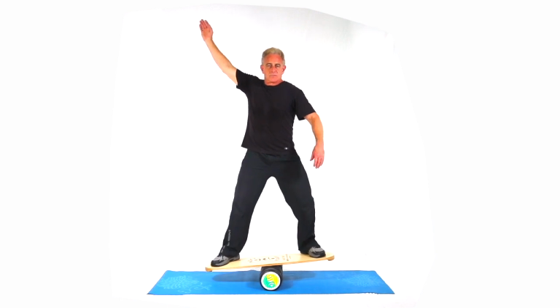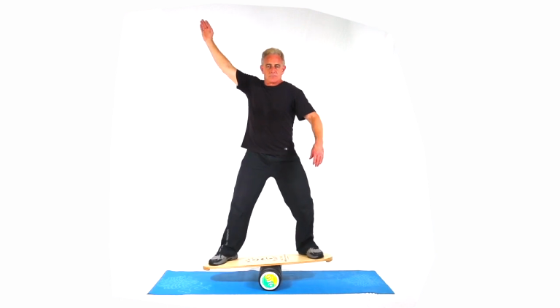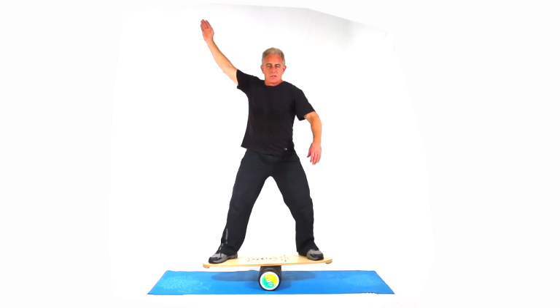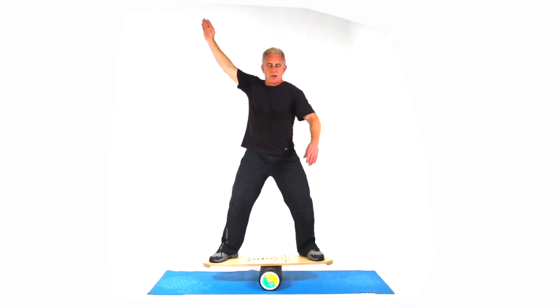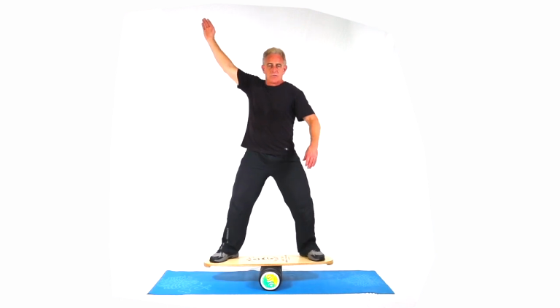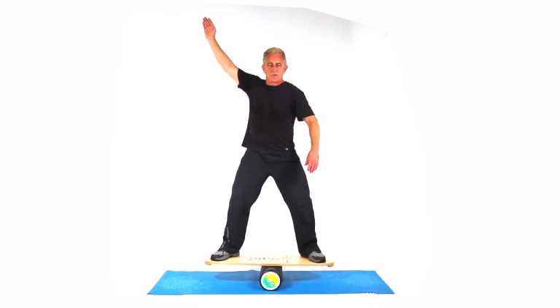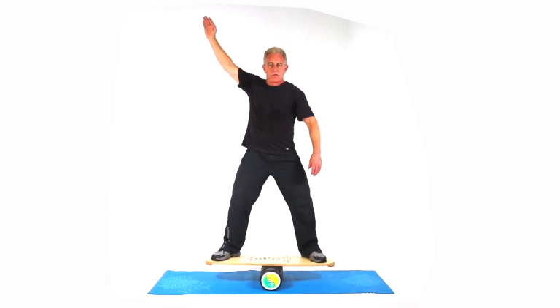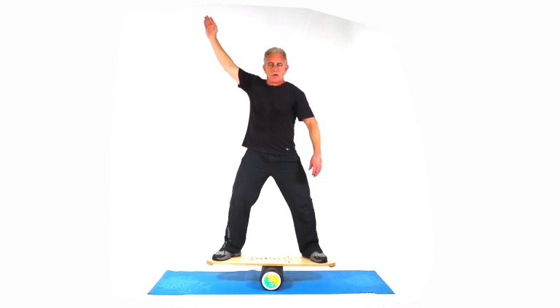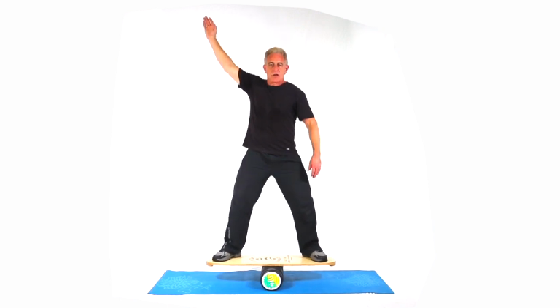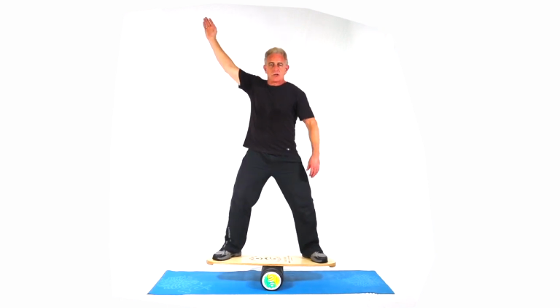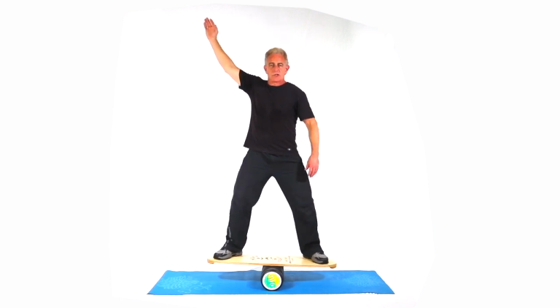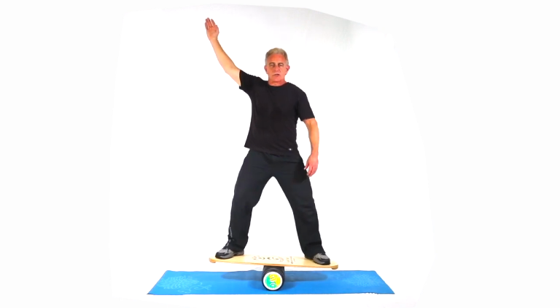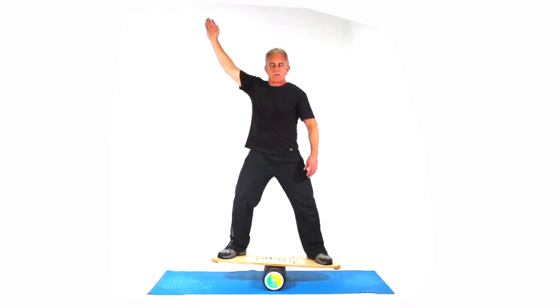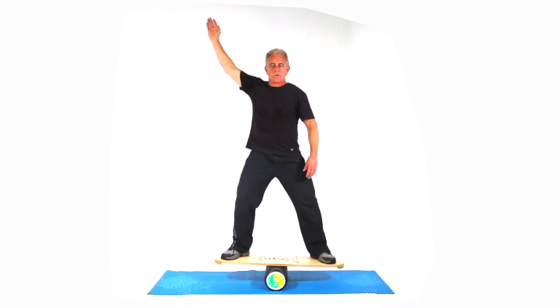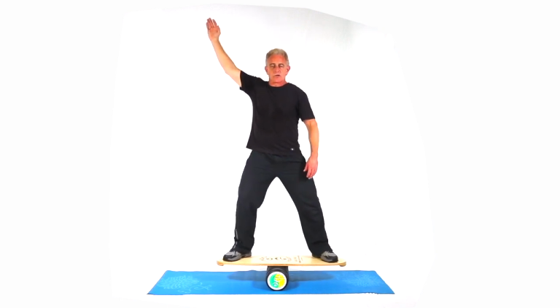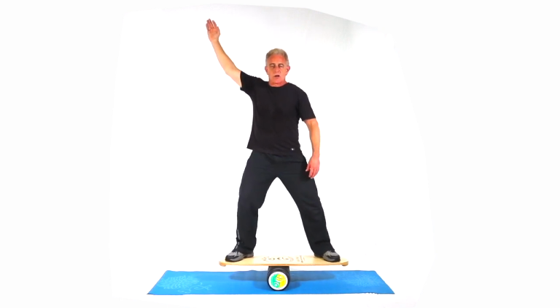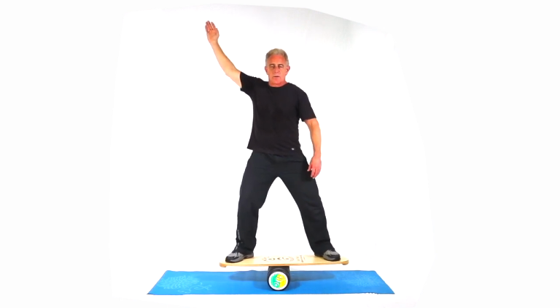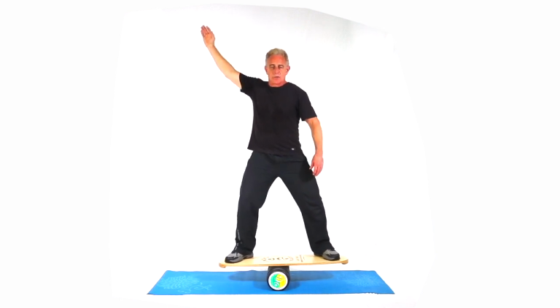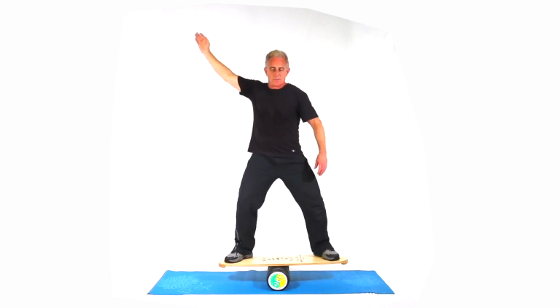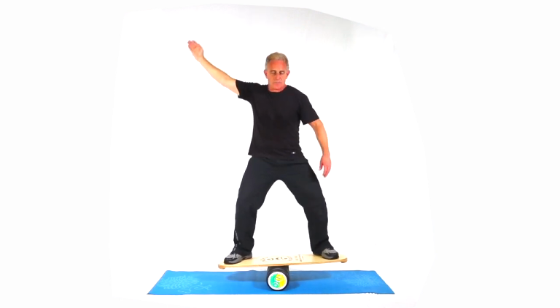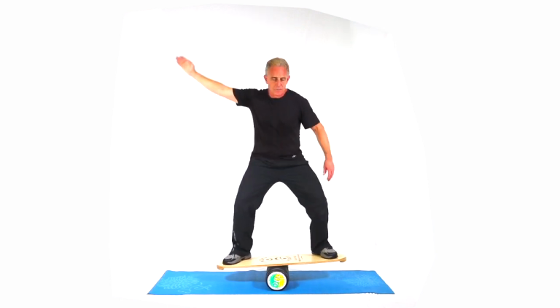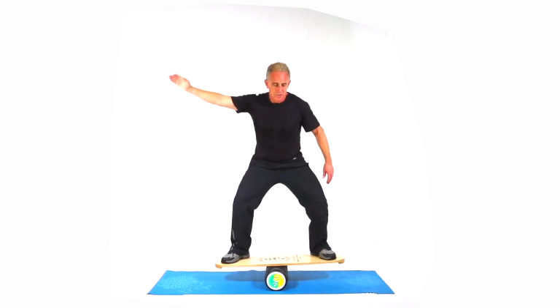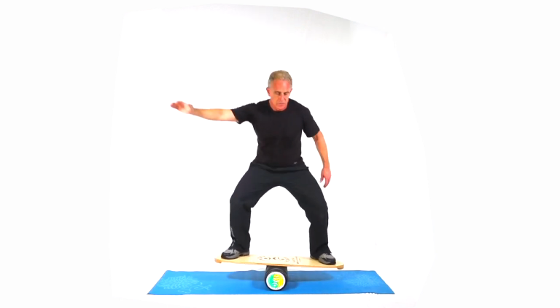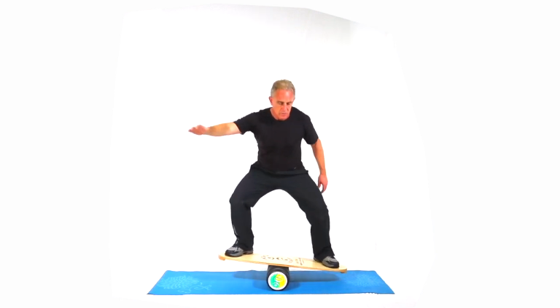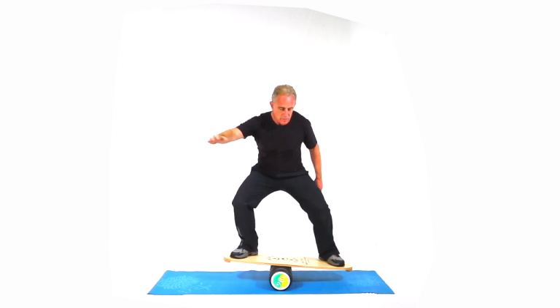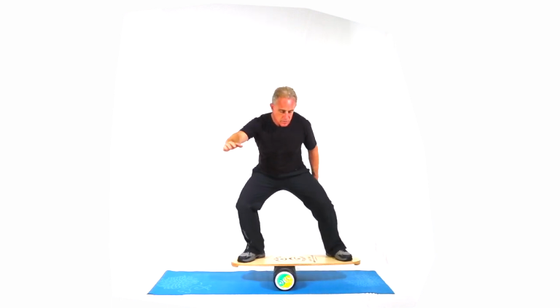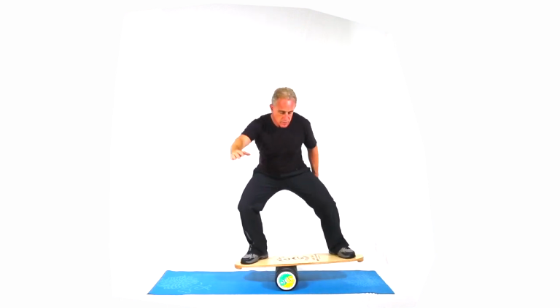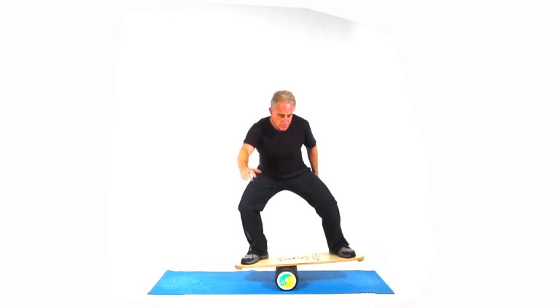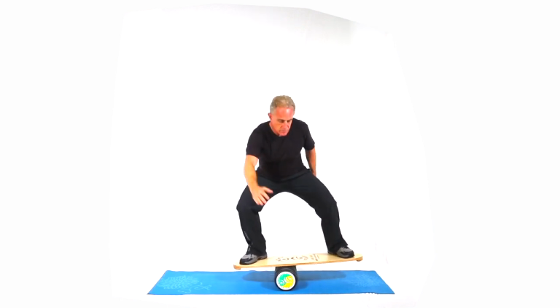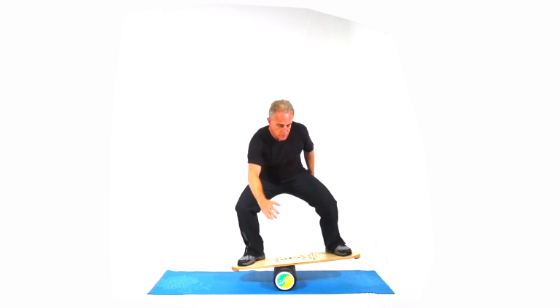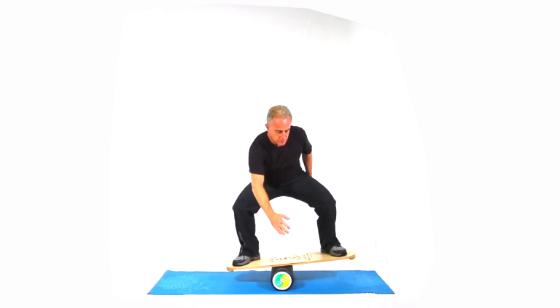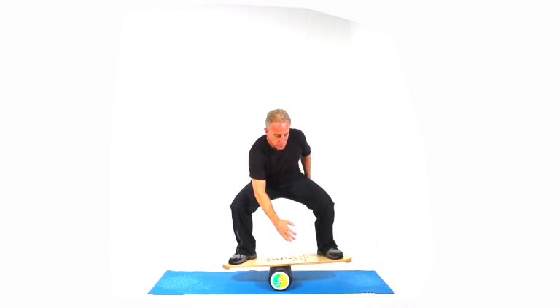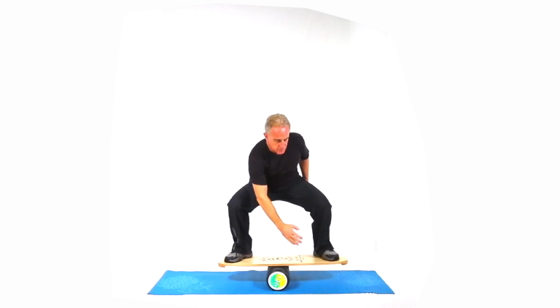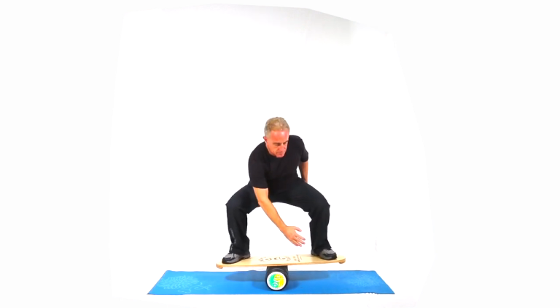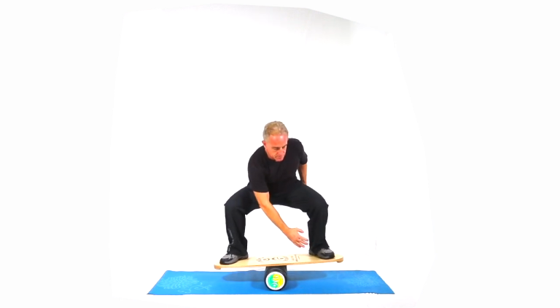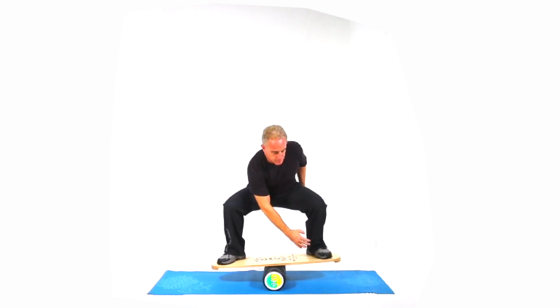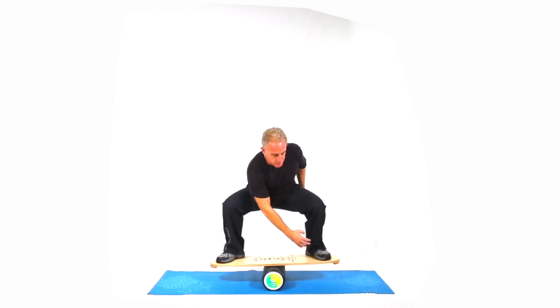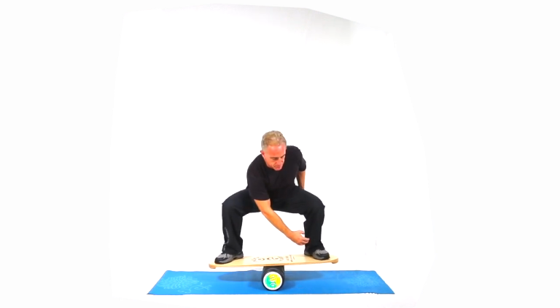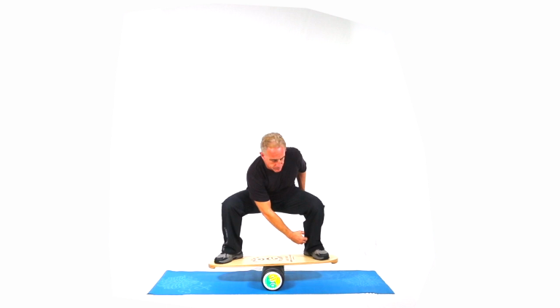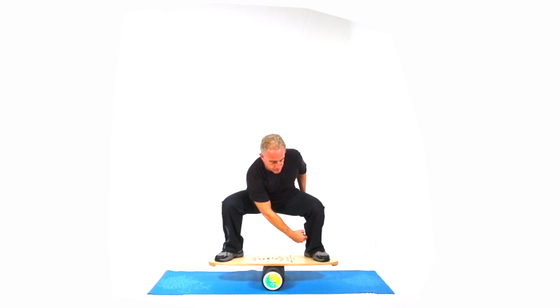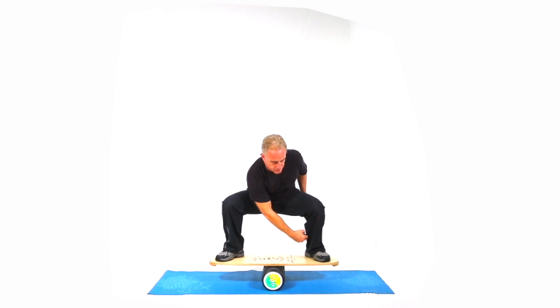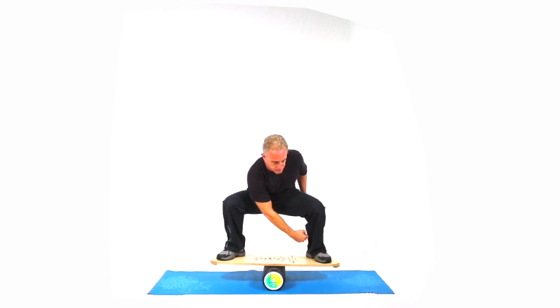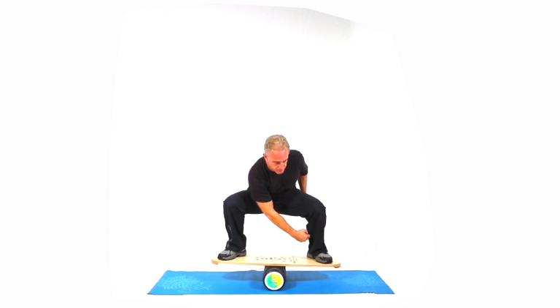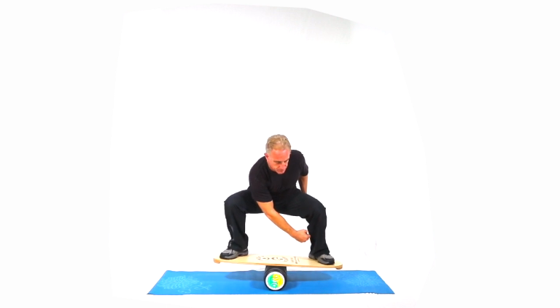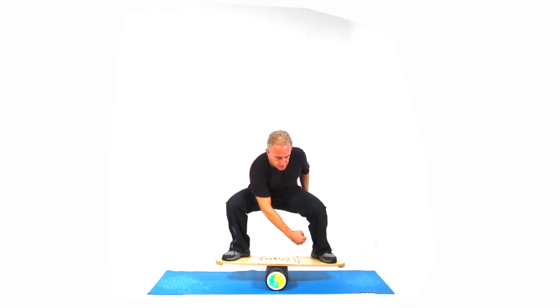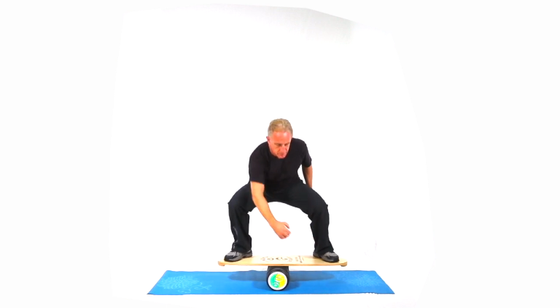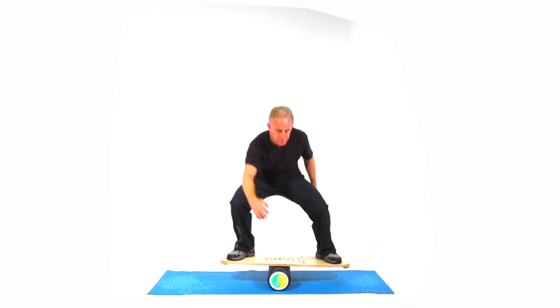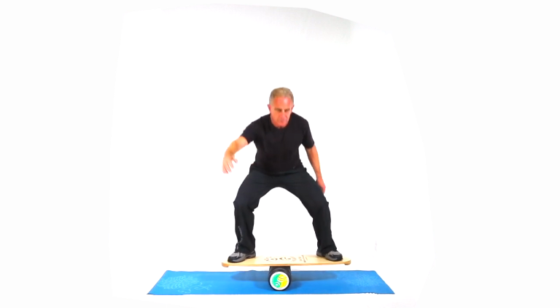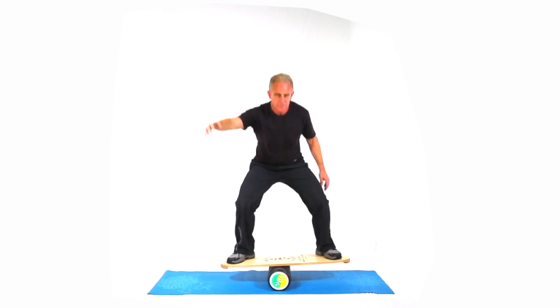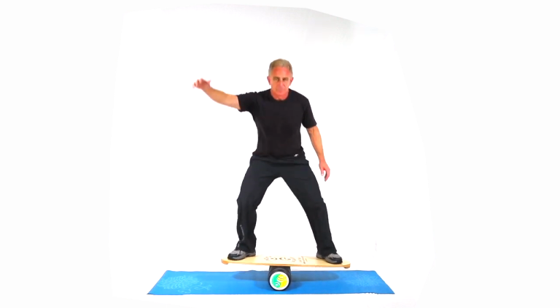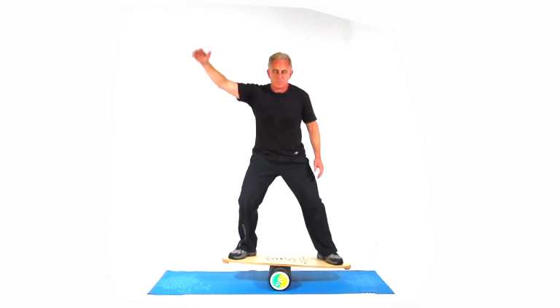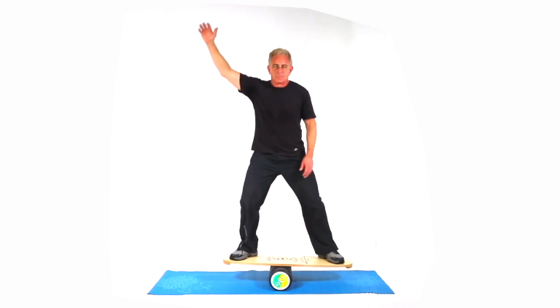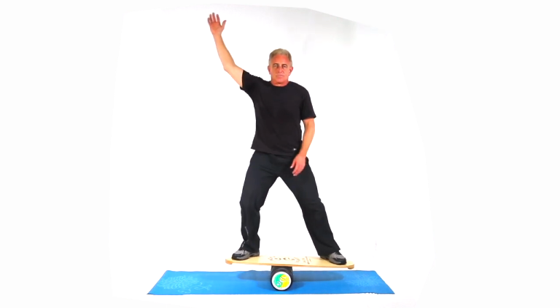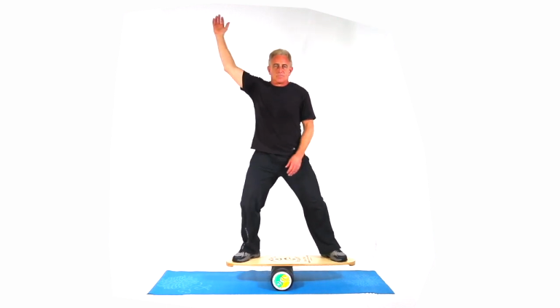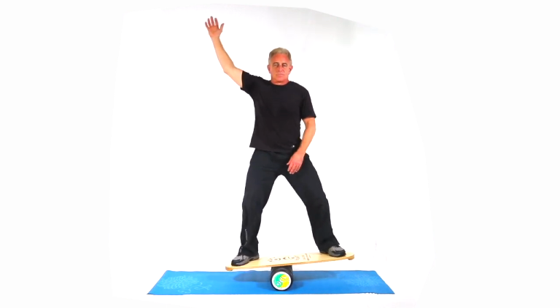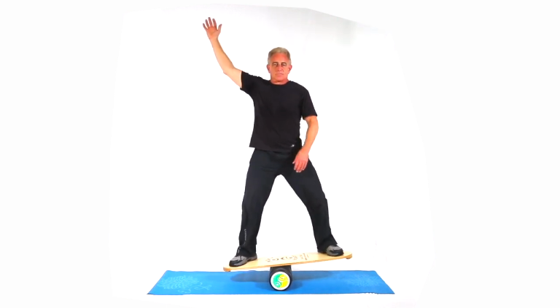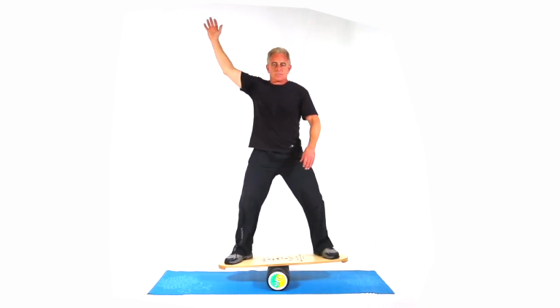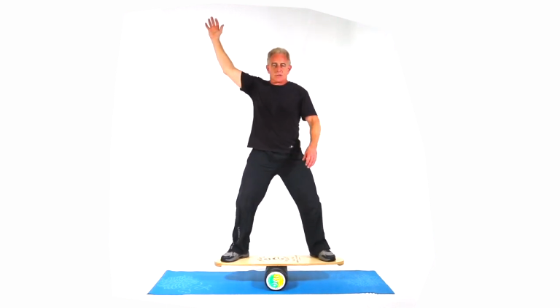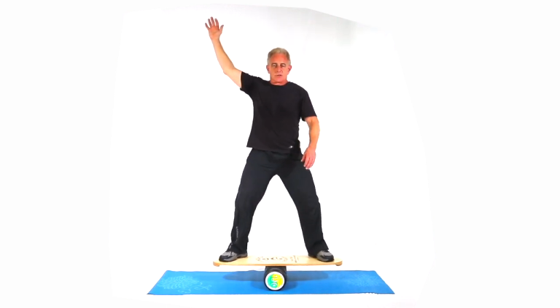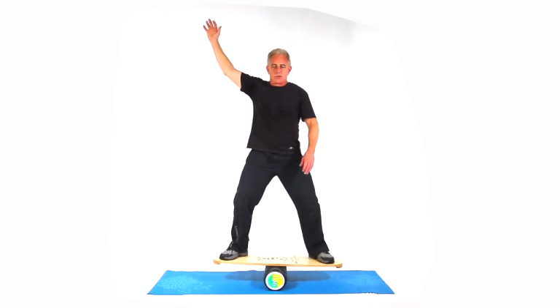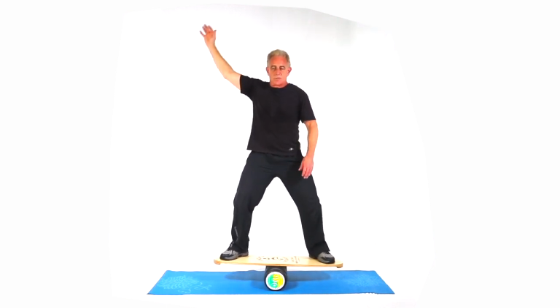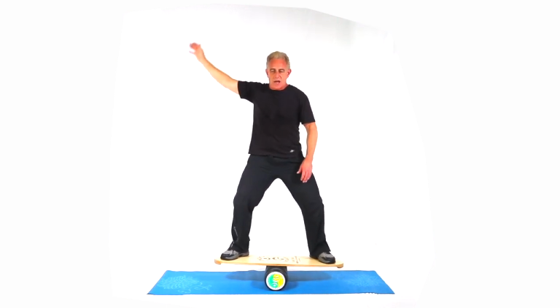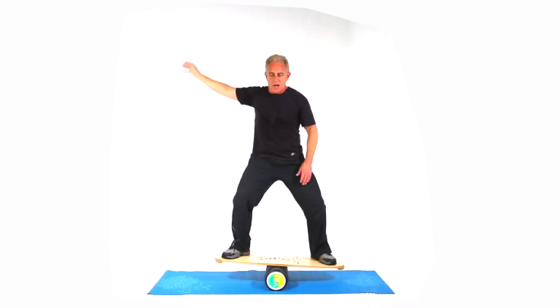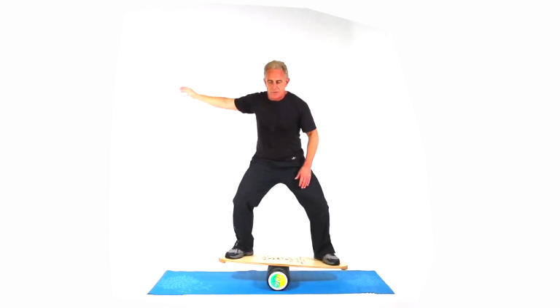Now you have two variations to the wood chopper — to the front and to the back.